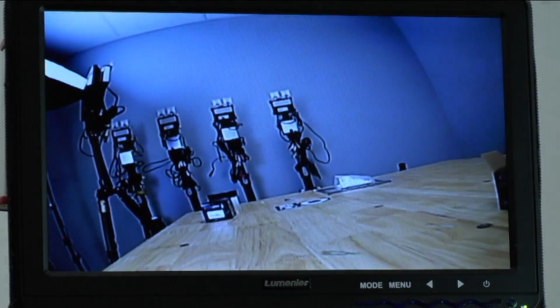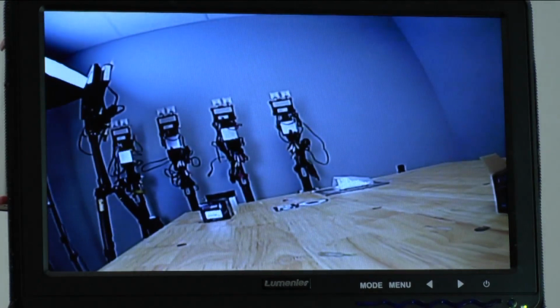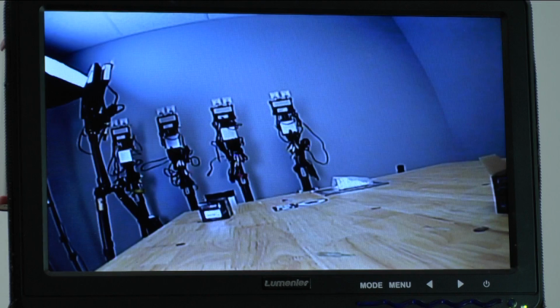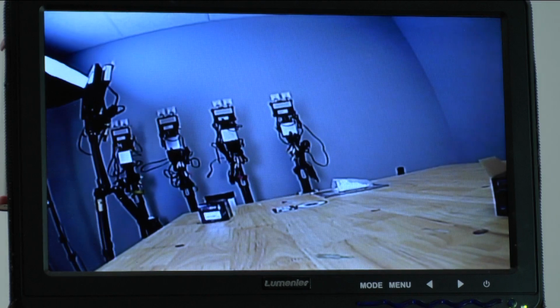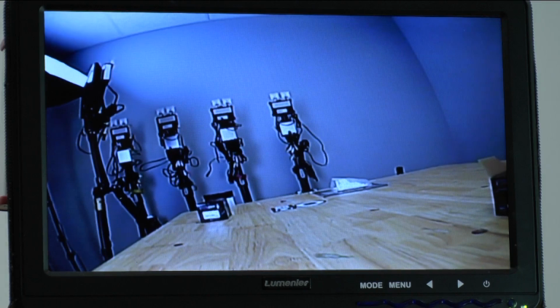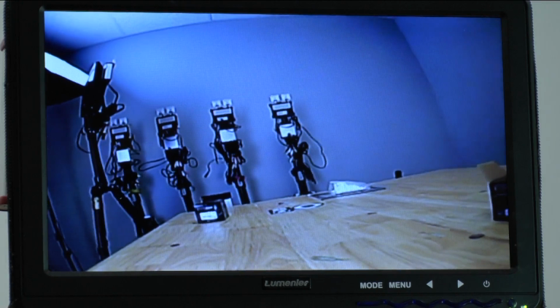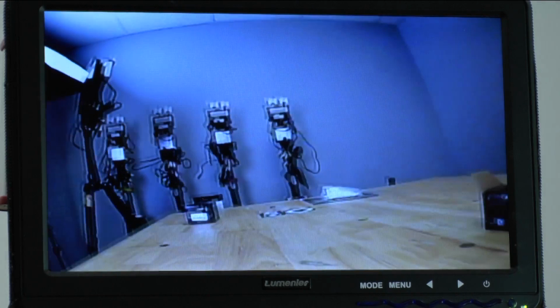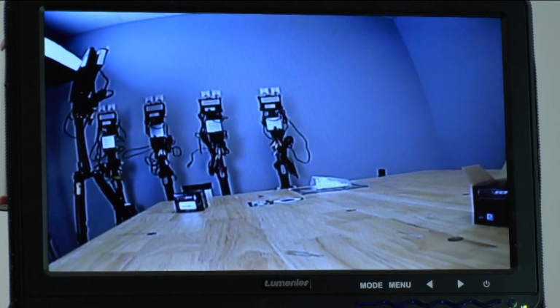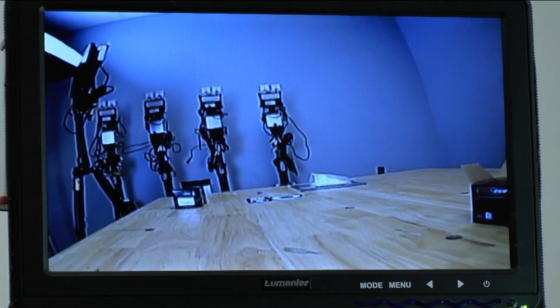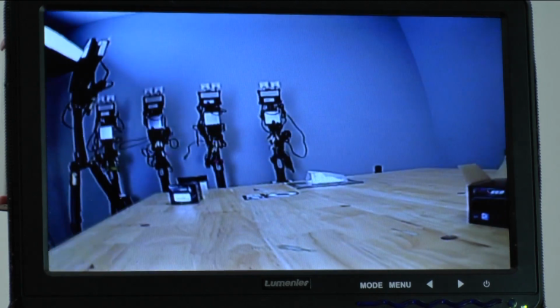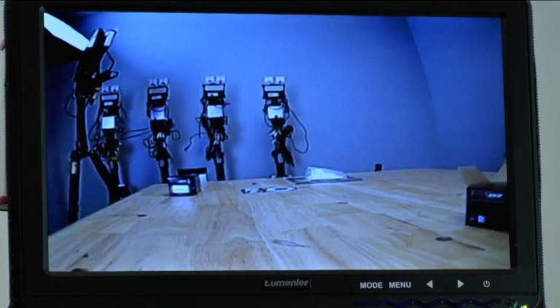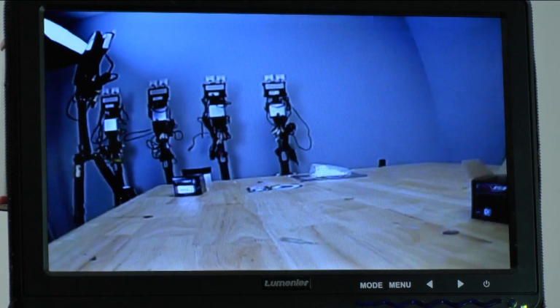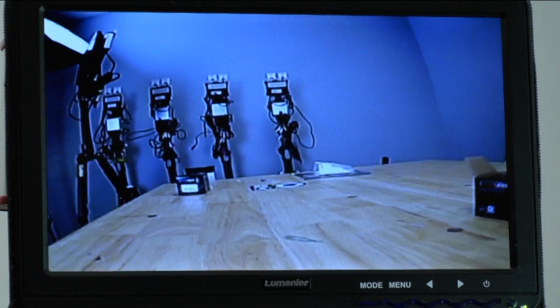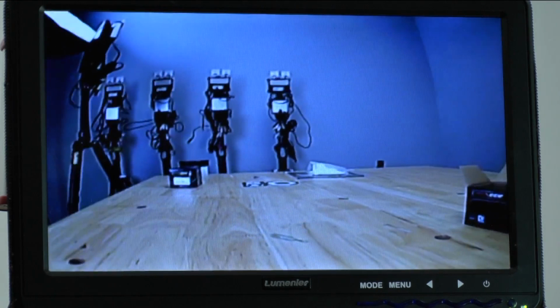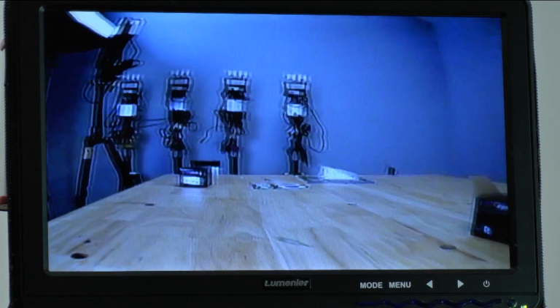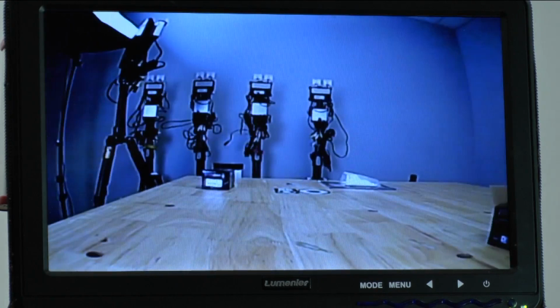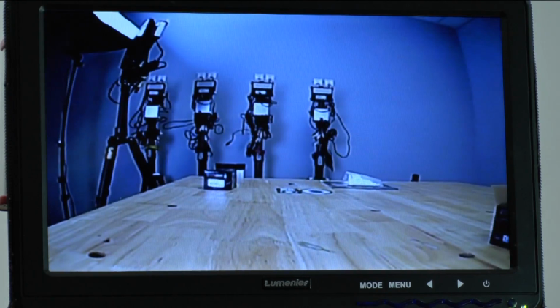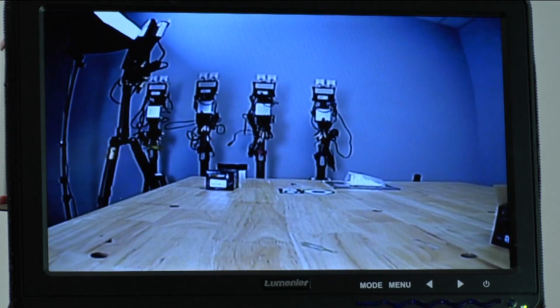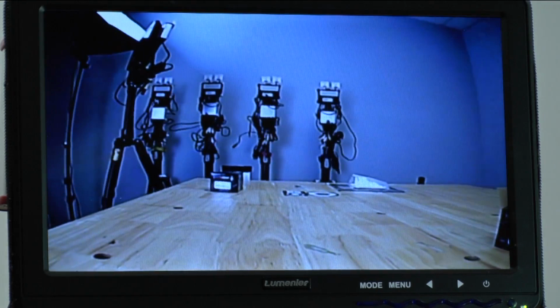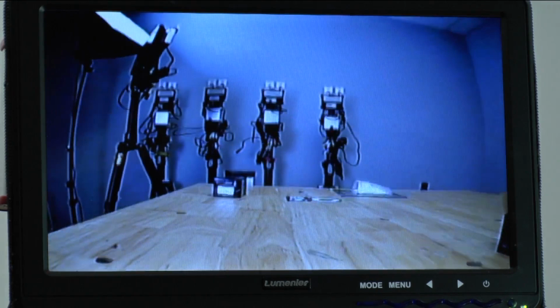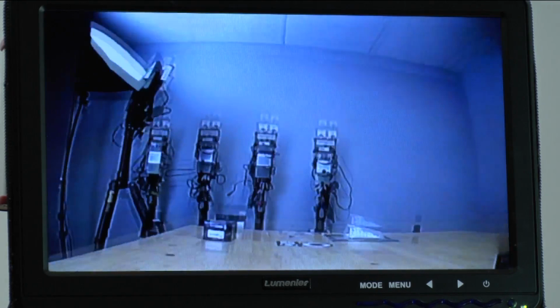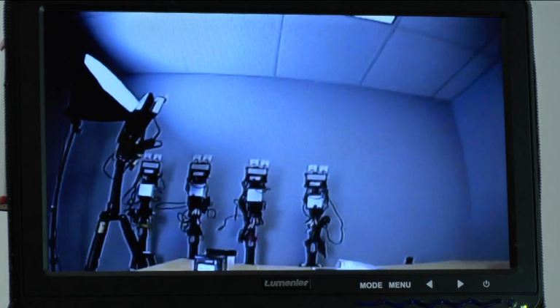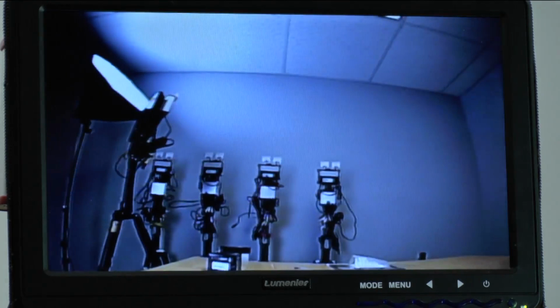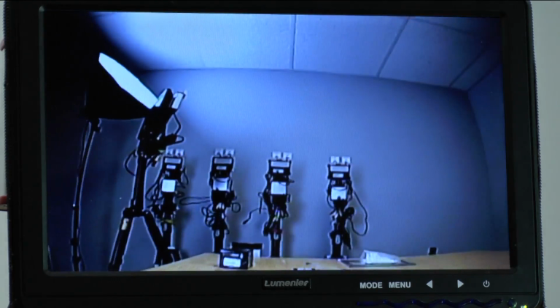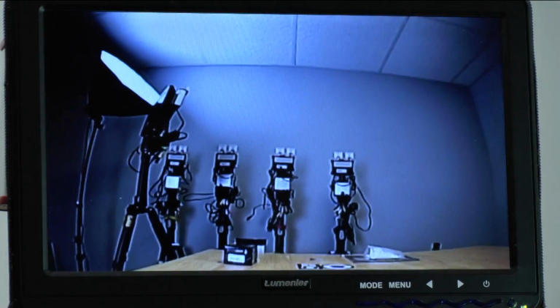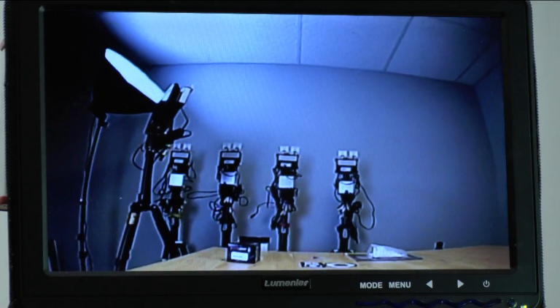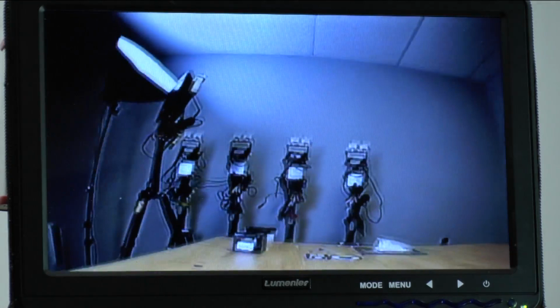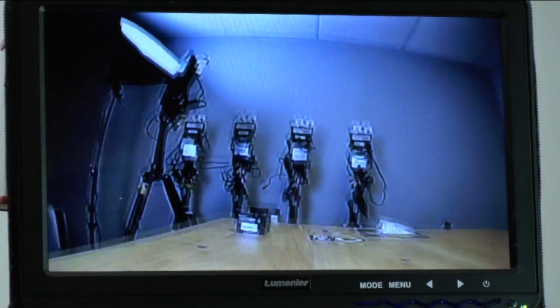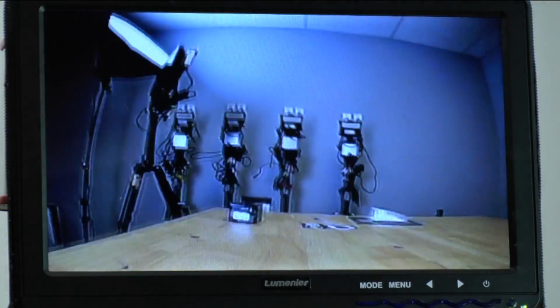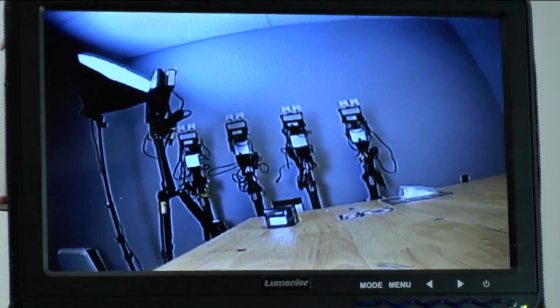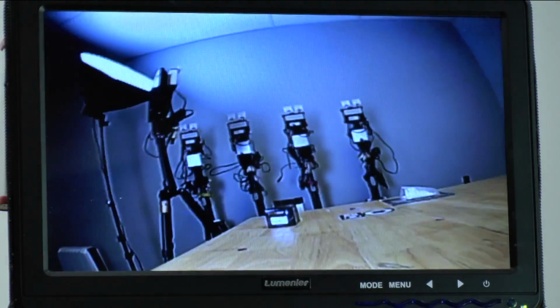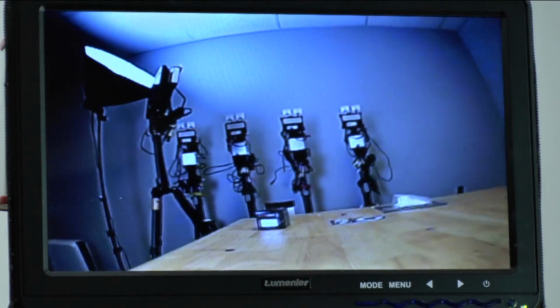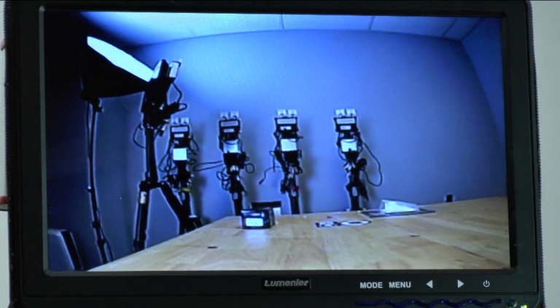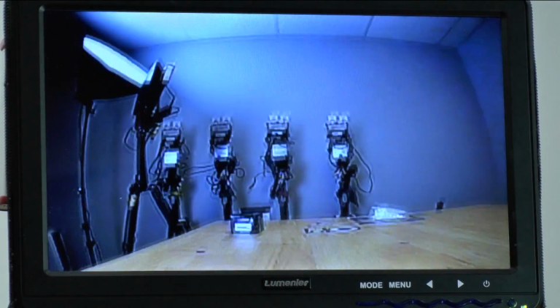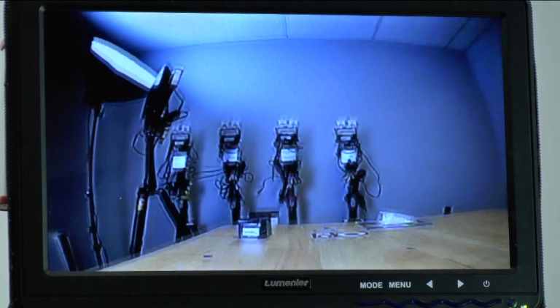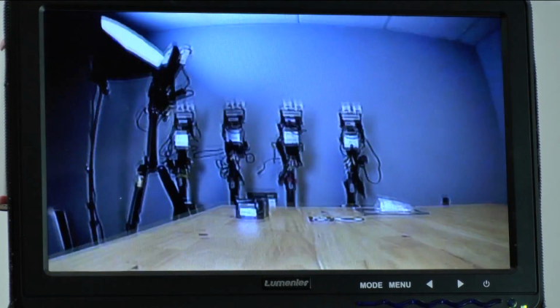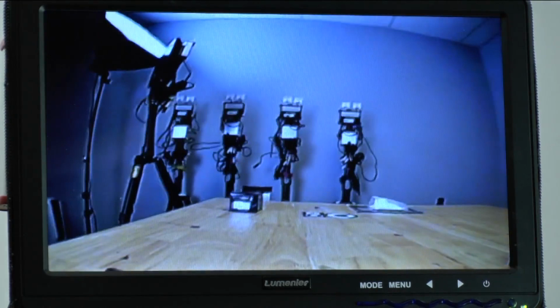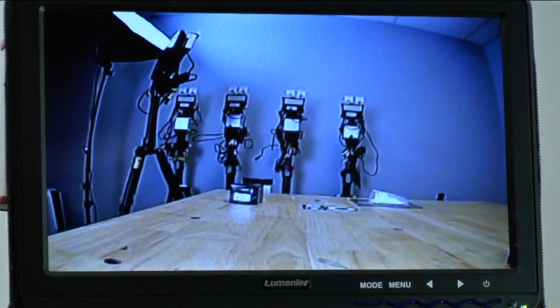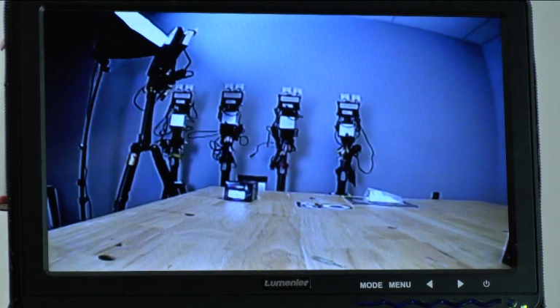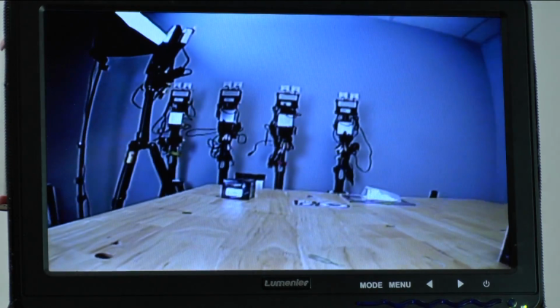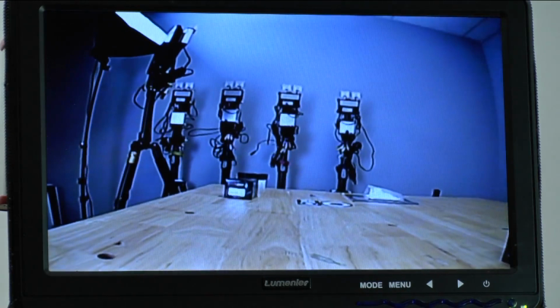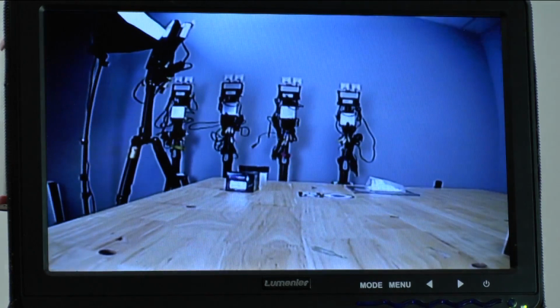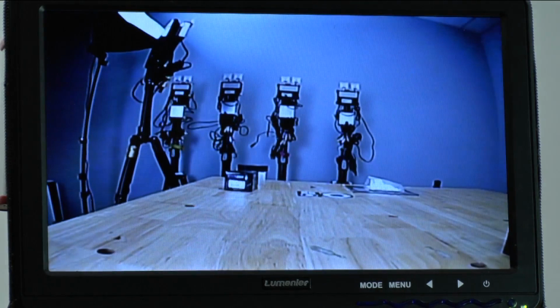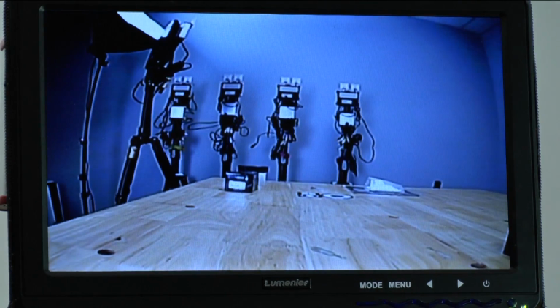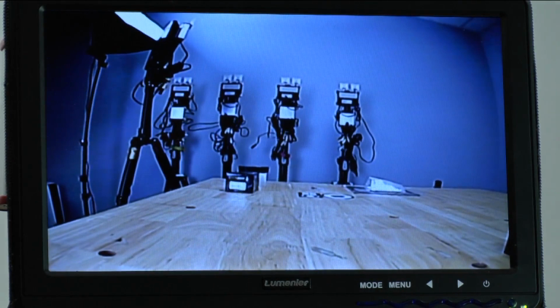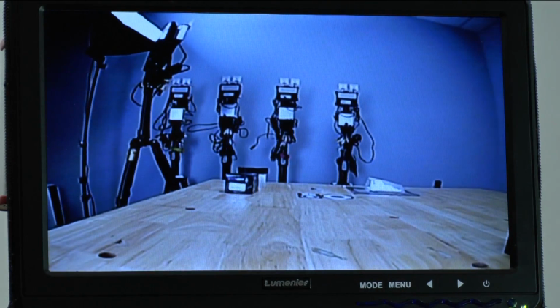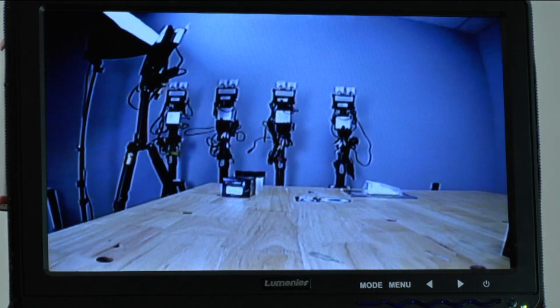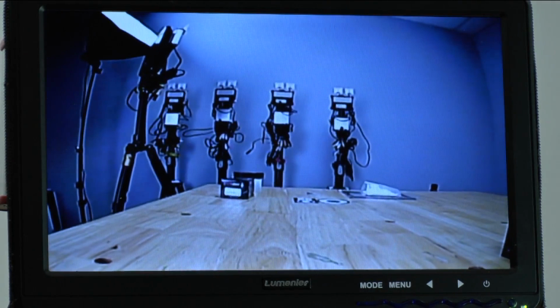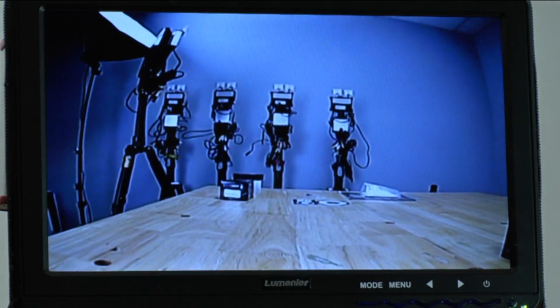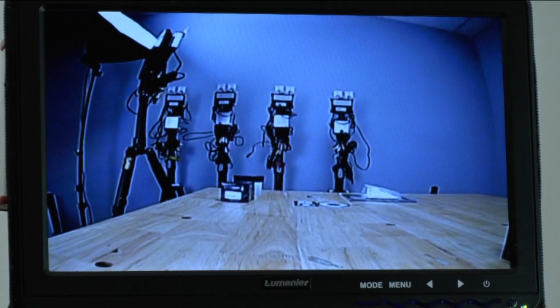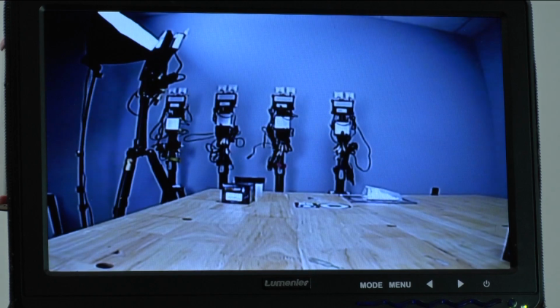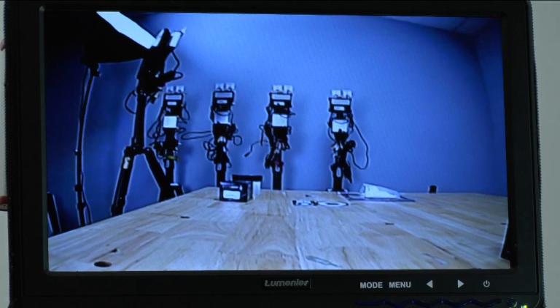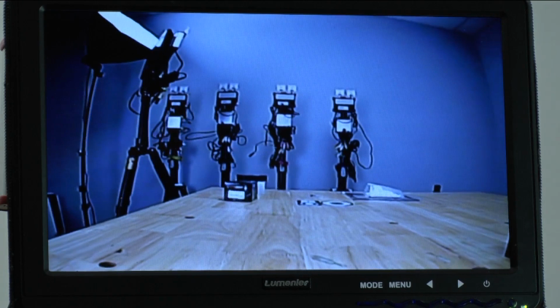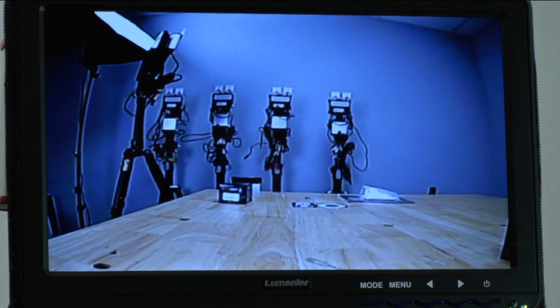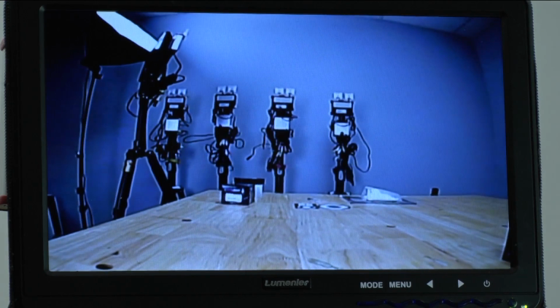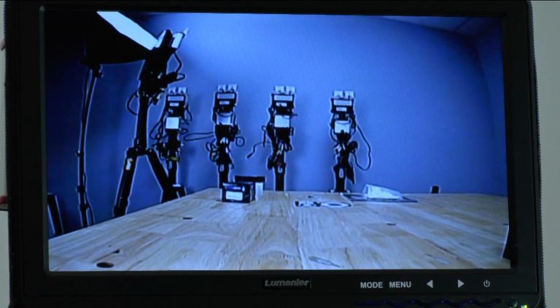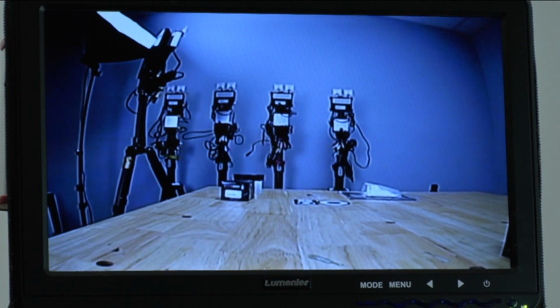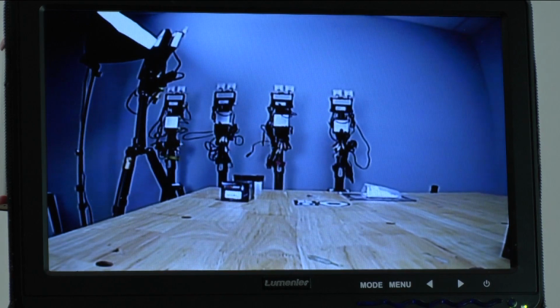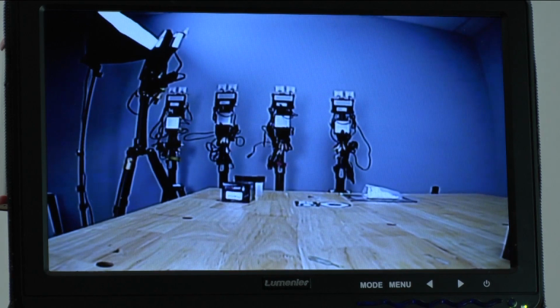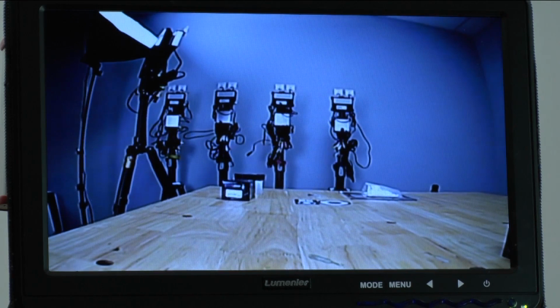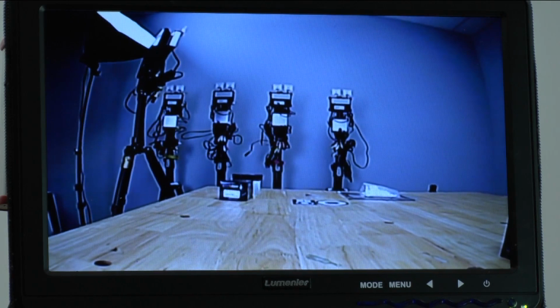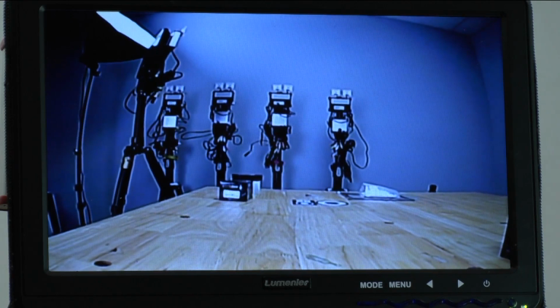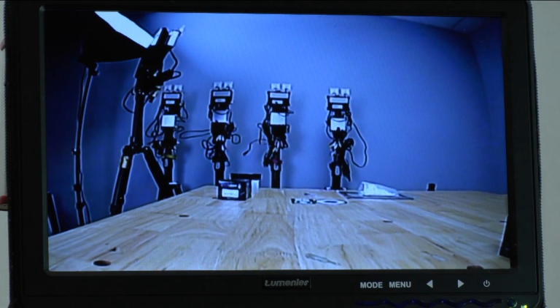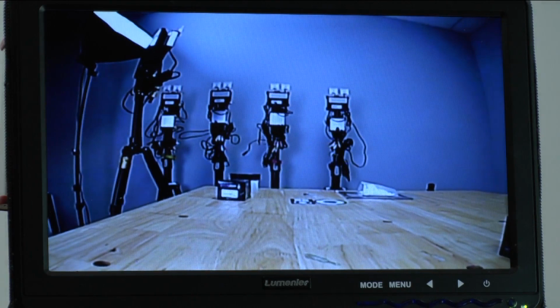So that is a quick look at the camera. If you have any questions, please leave them in the comments below. Thank you for watching.